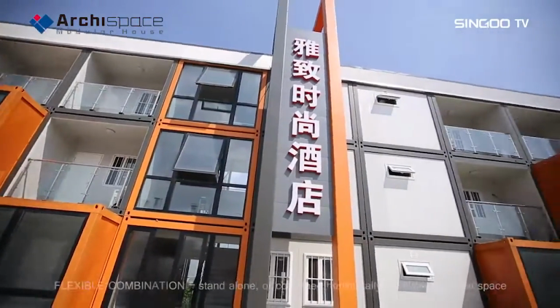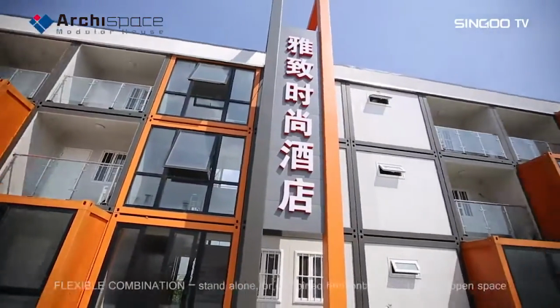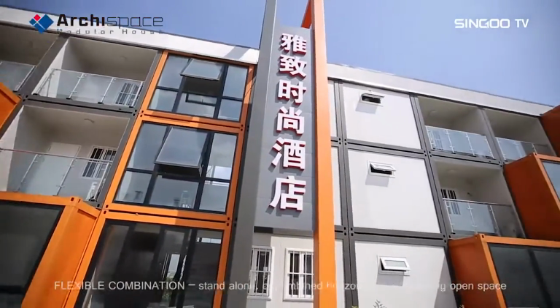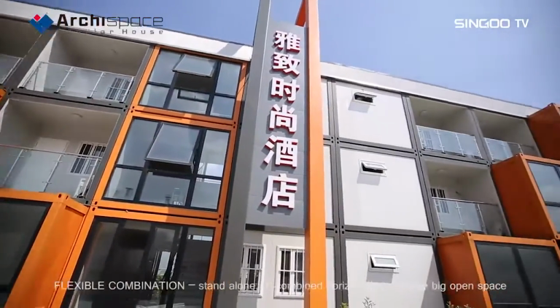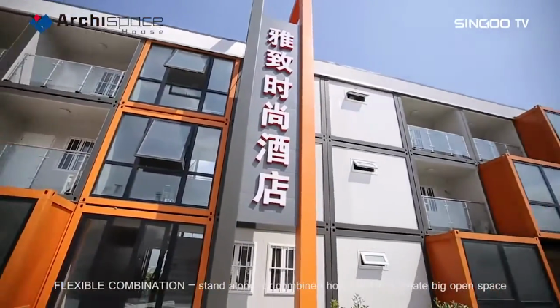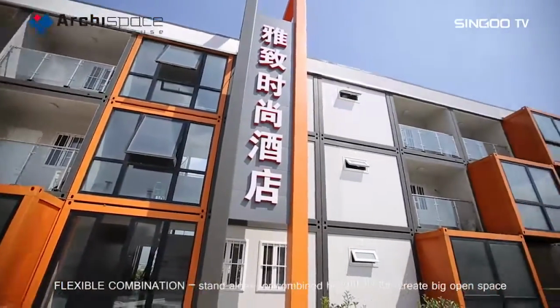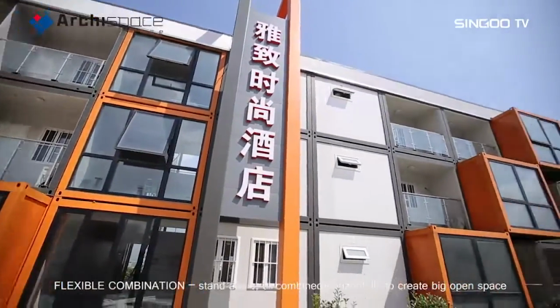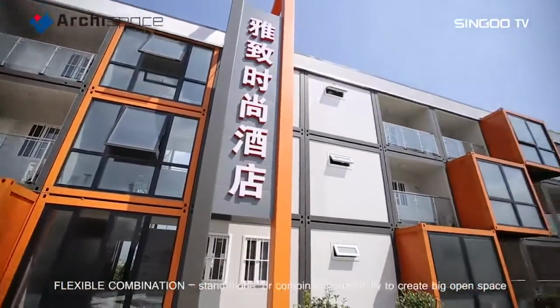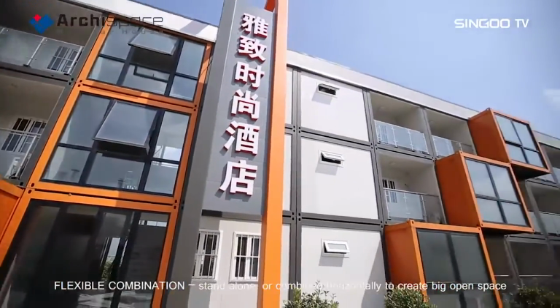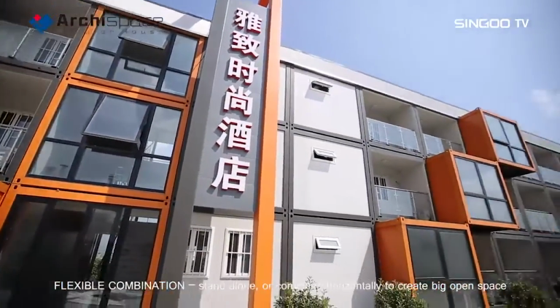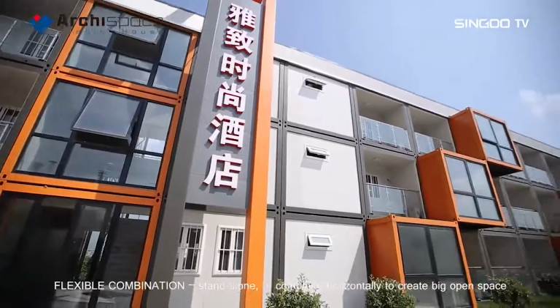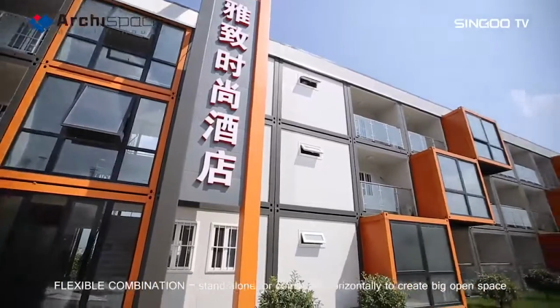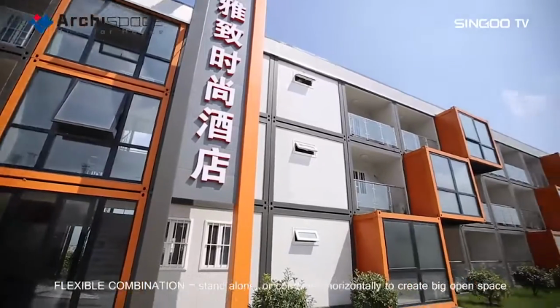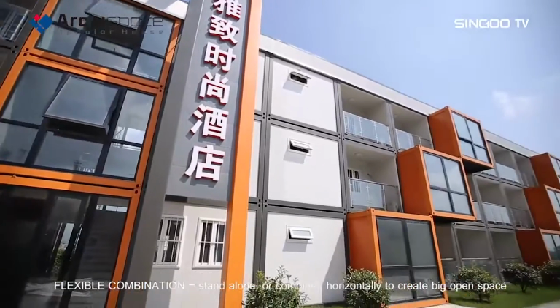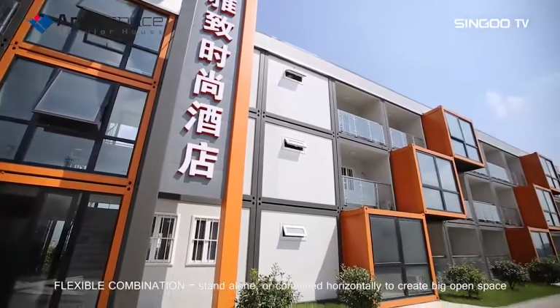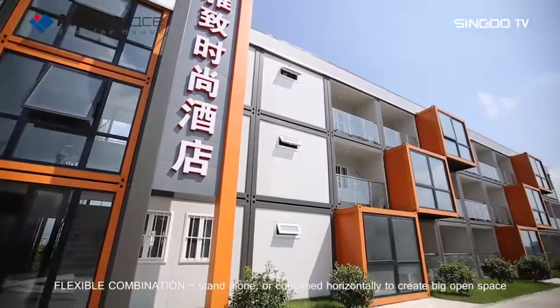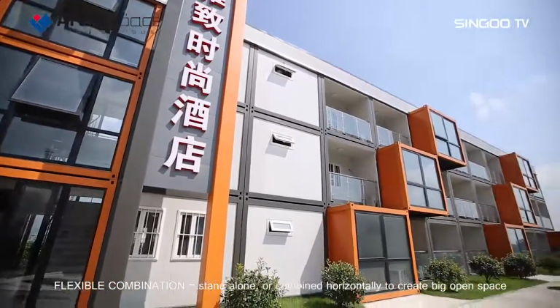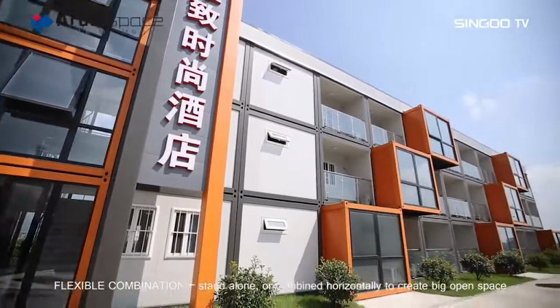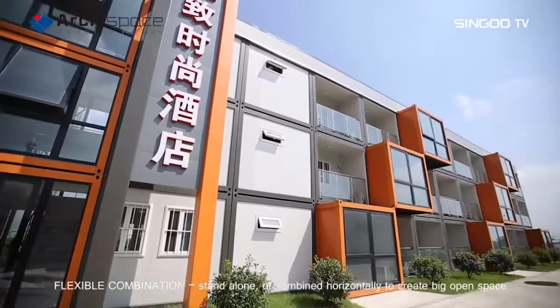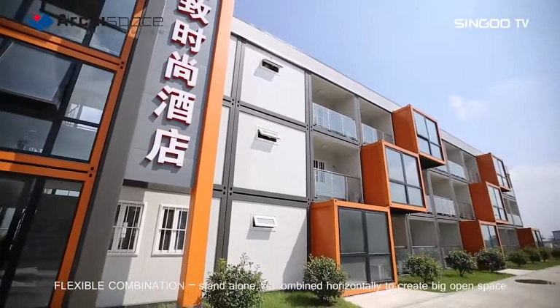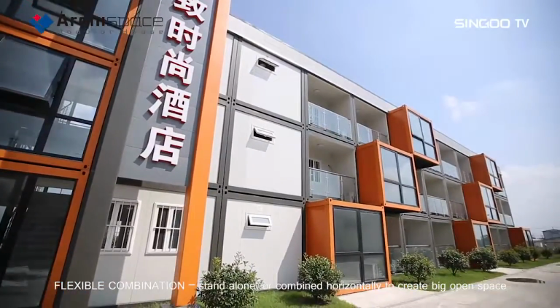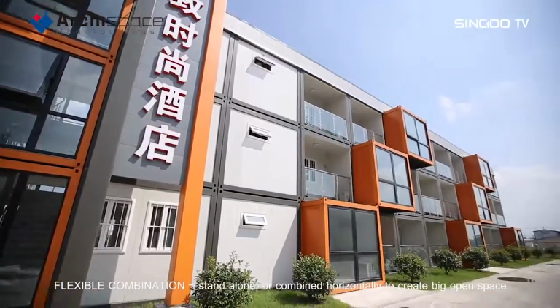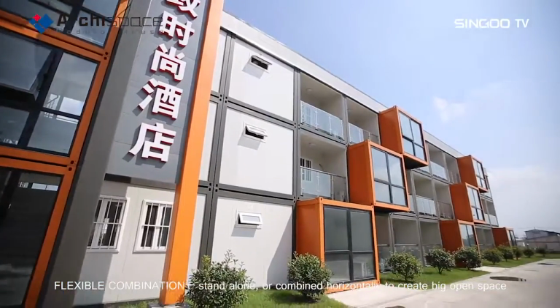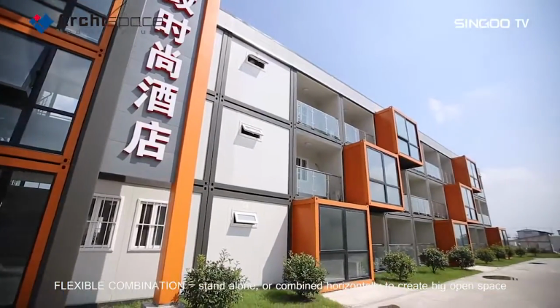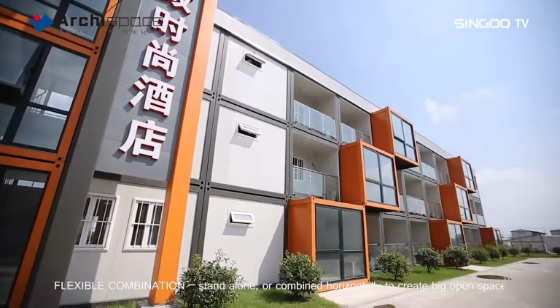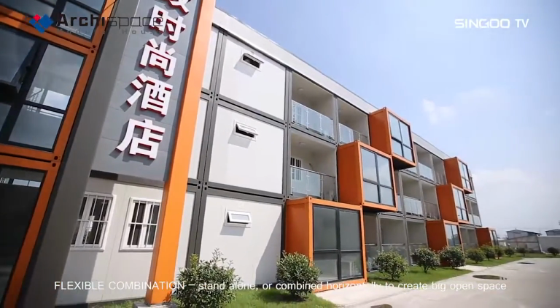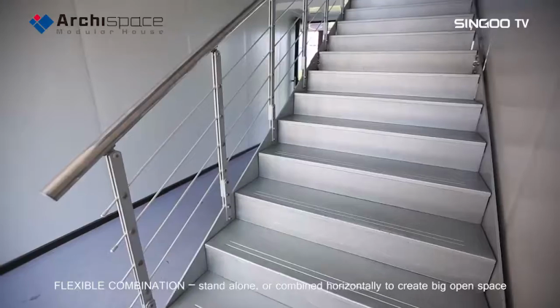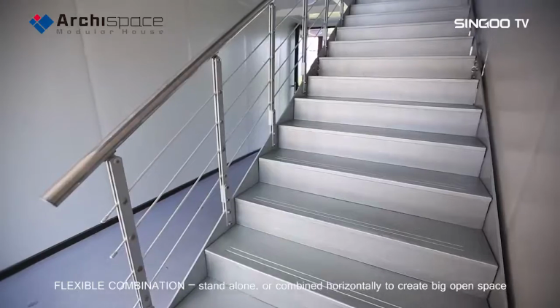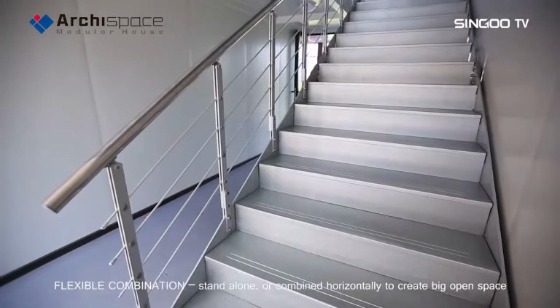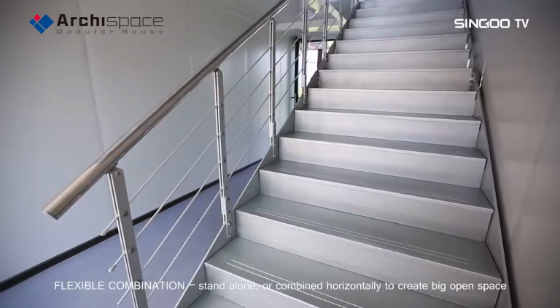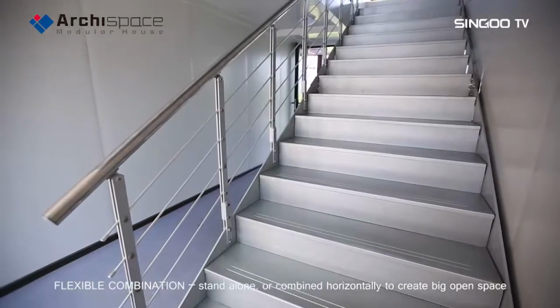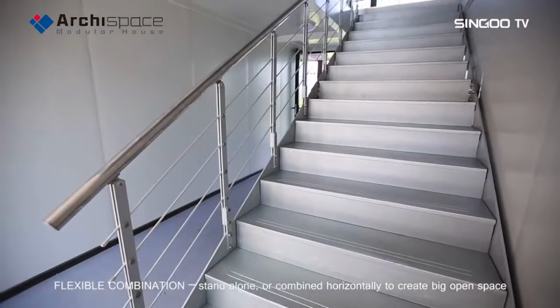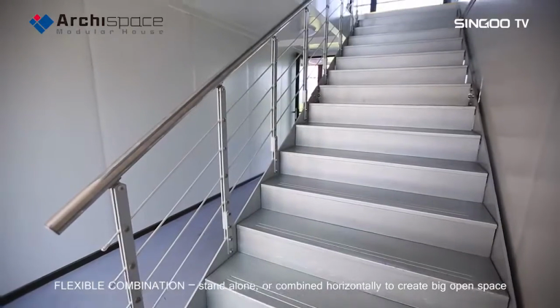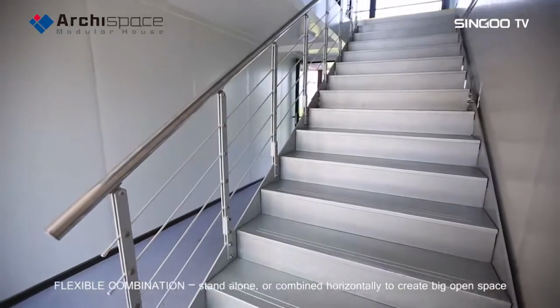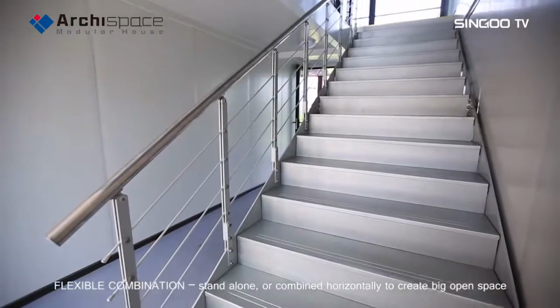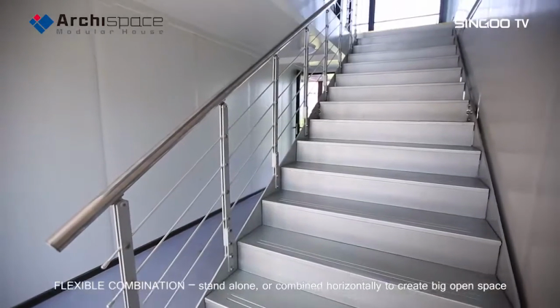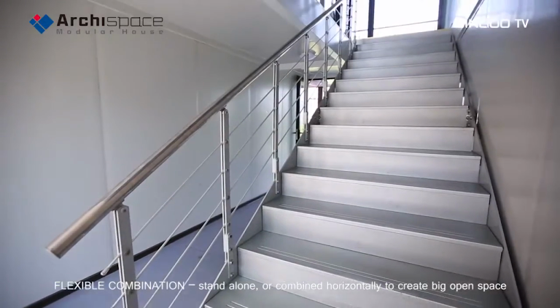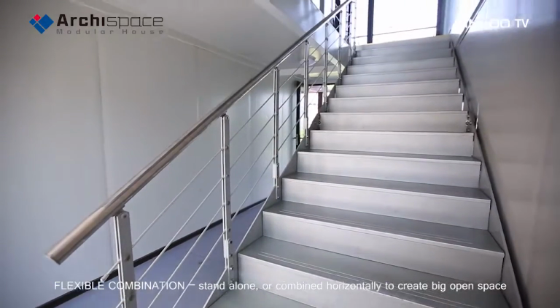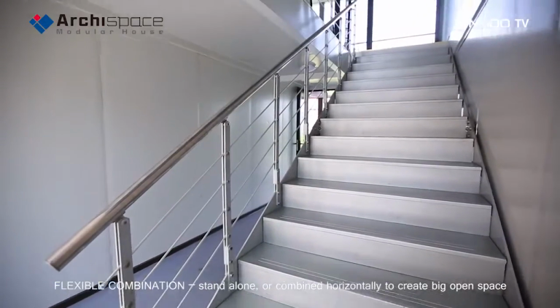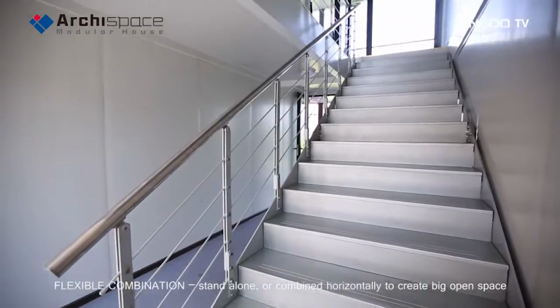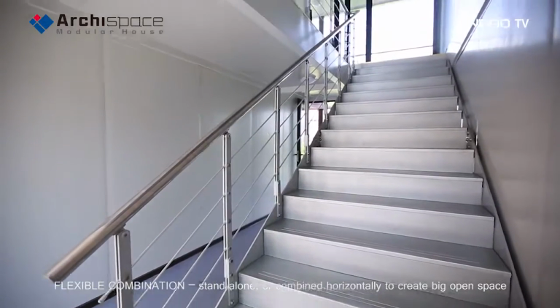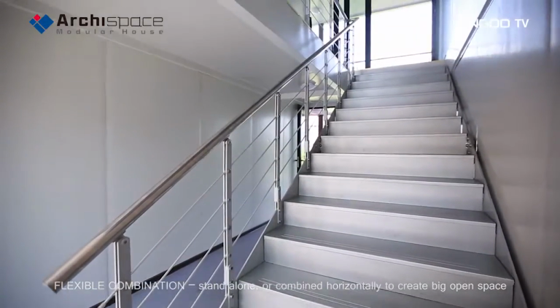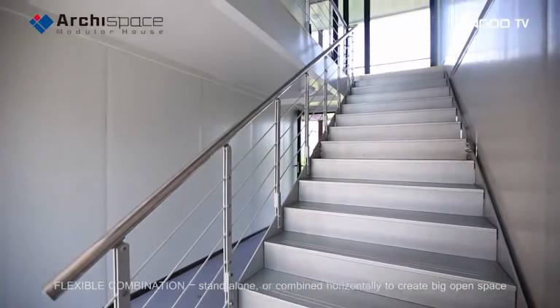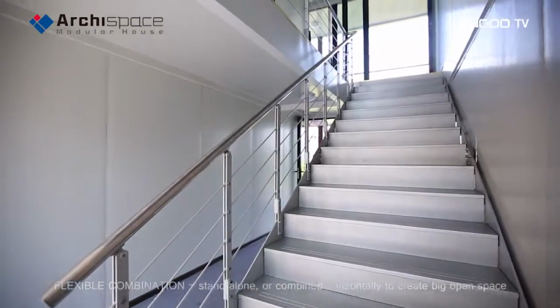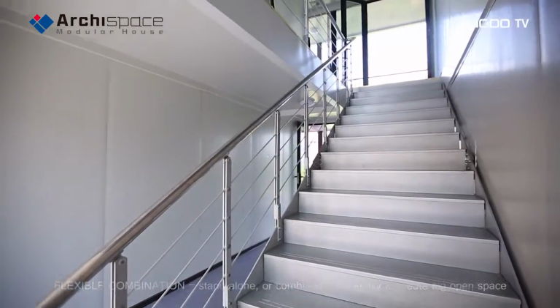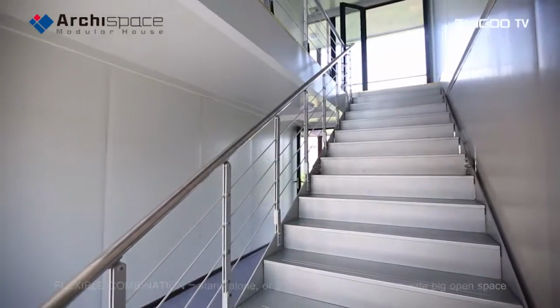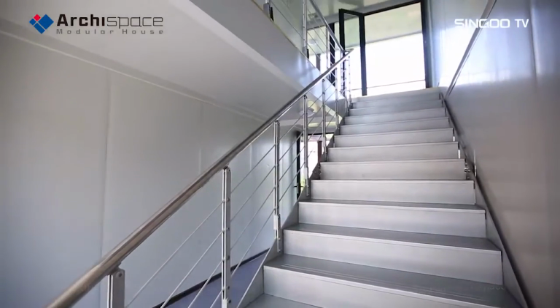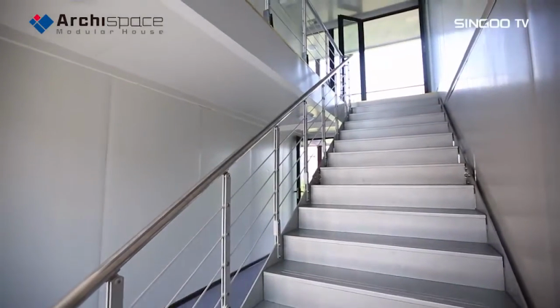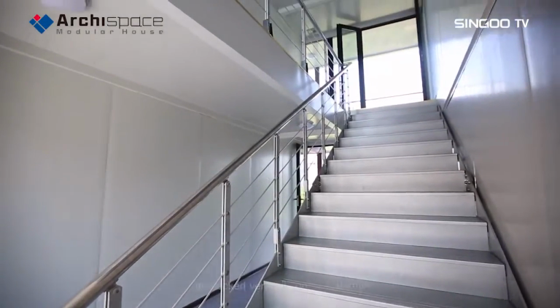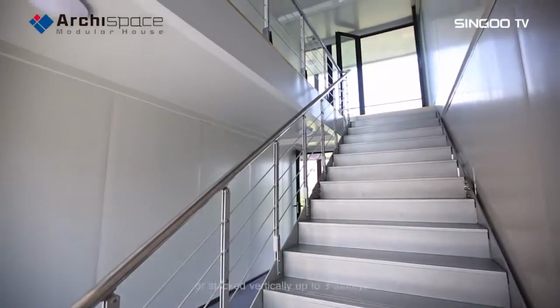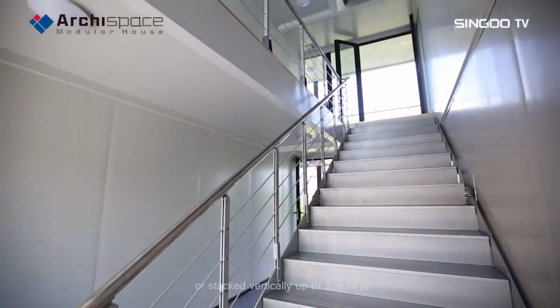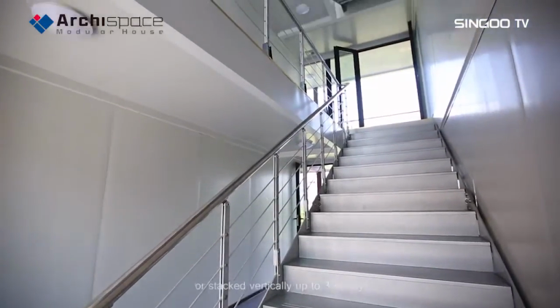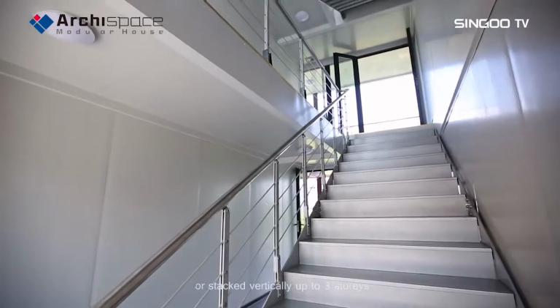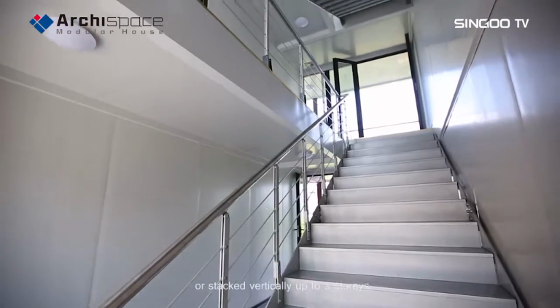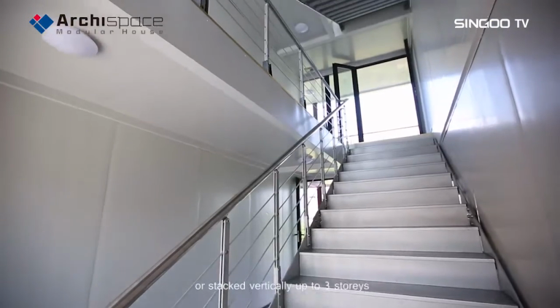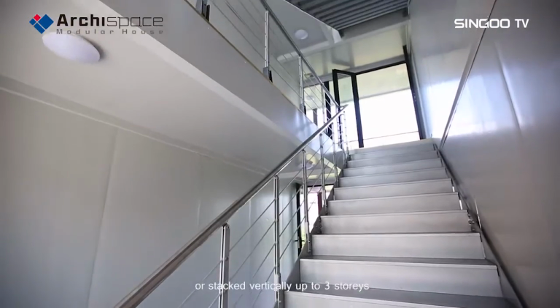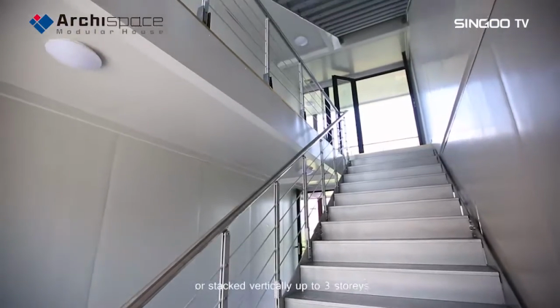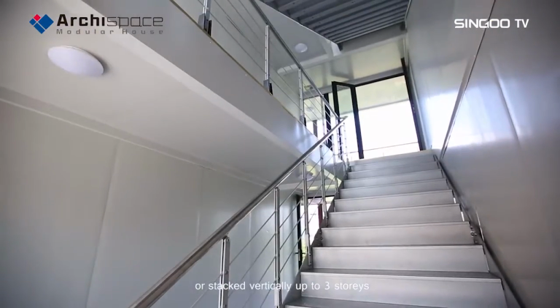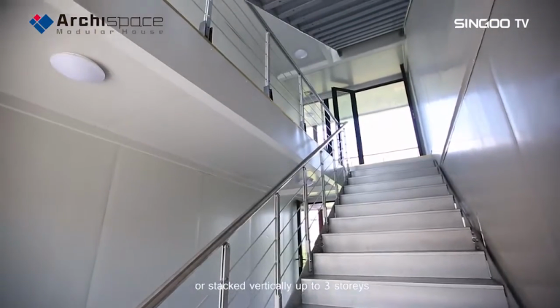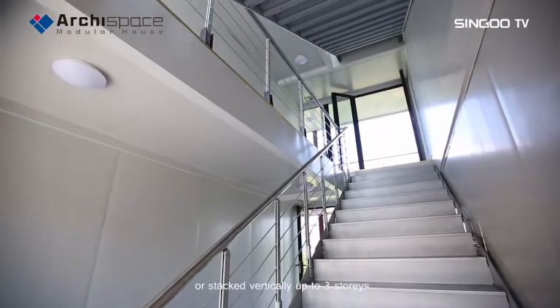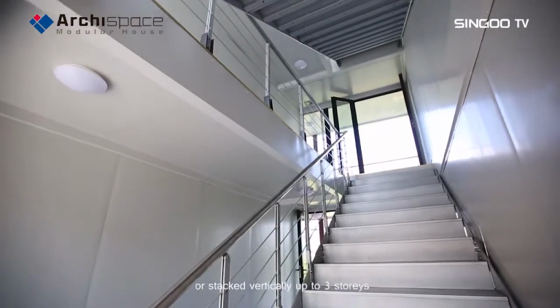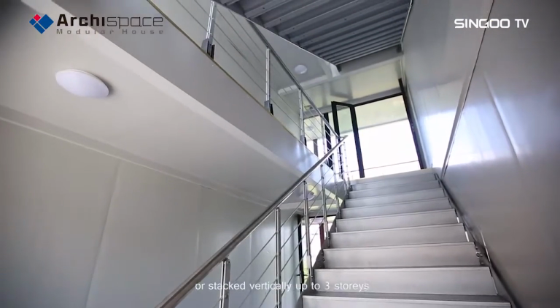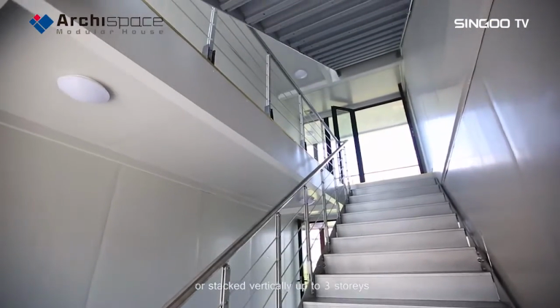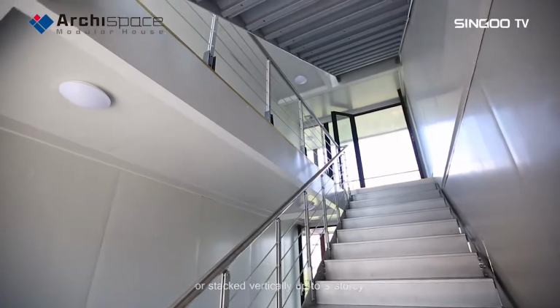Flexible combination — standalone or combined horizontally to create big open space, or stacked vertically up to three stories.